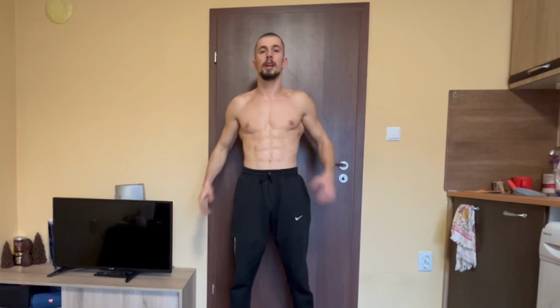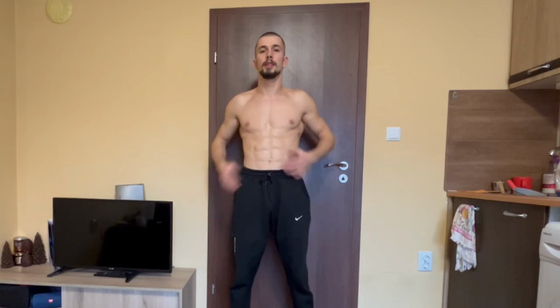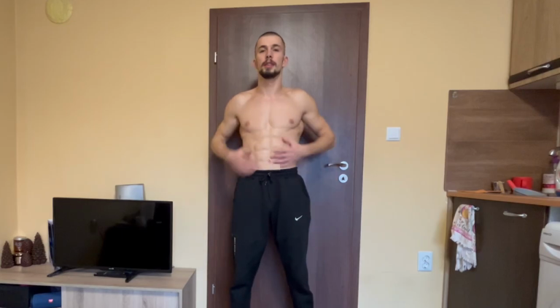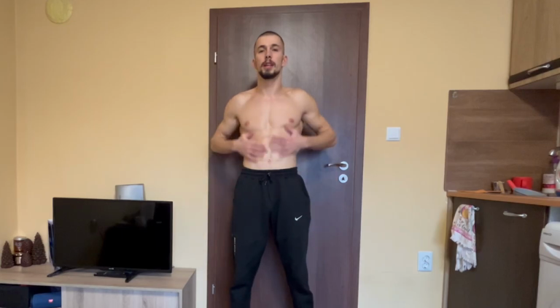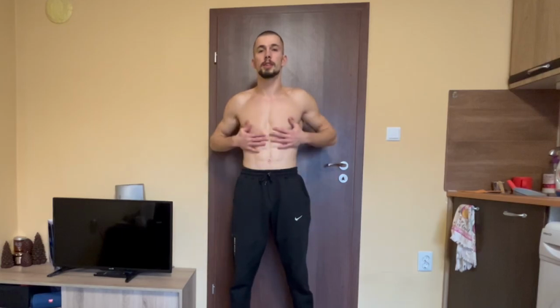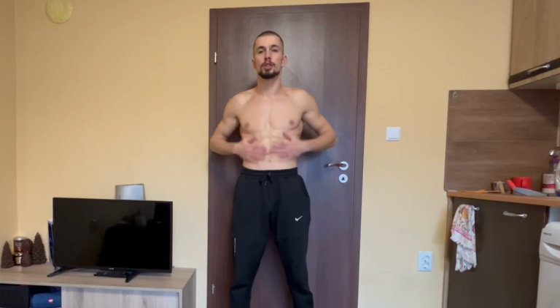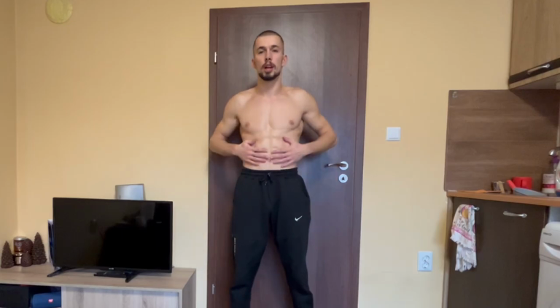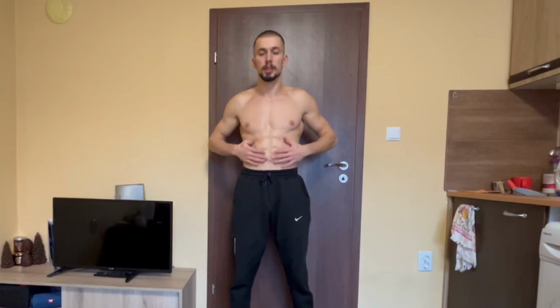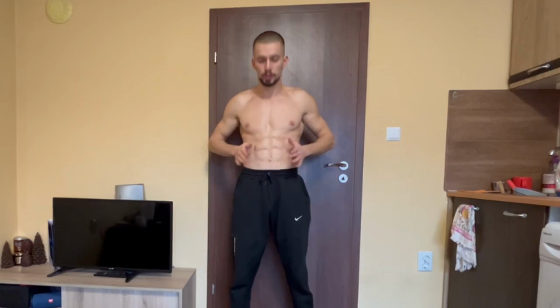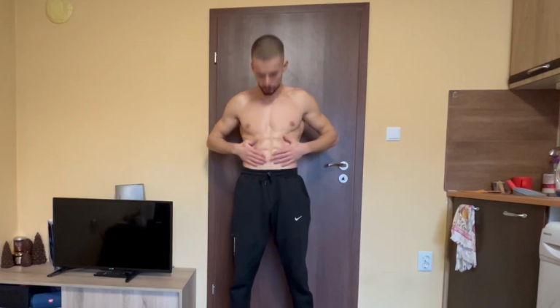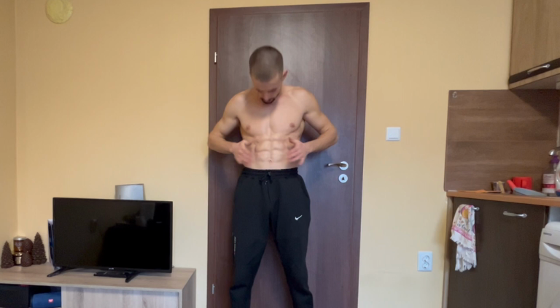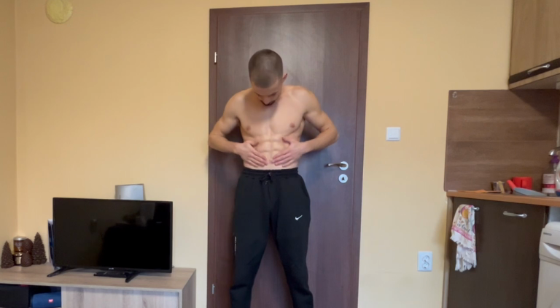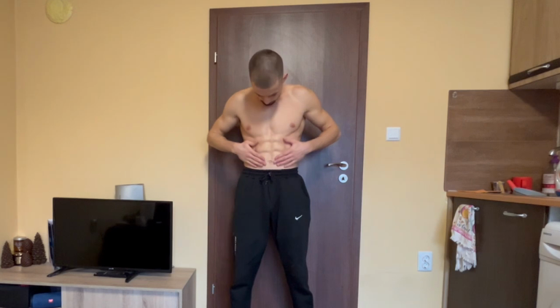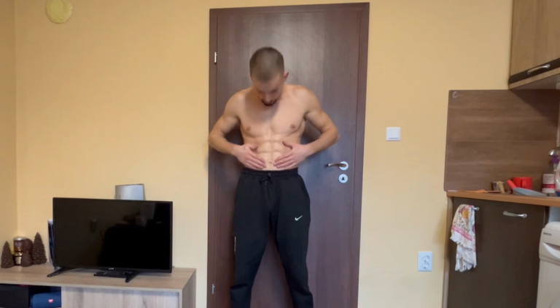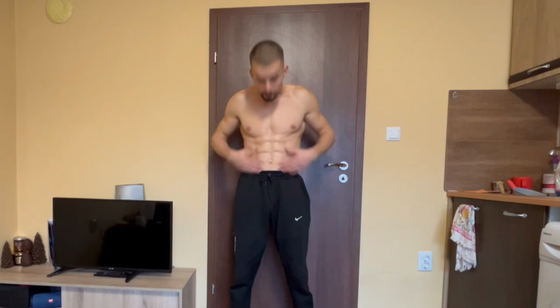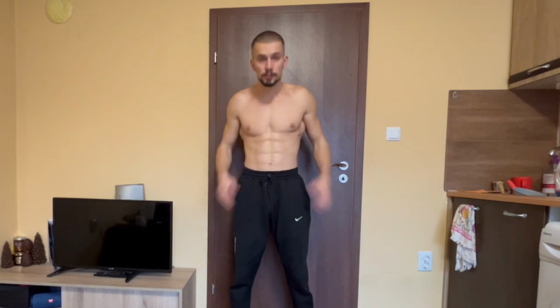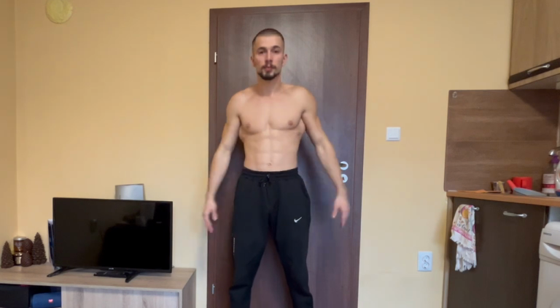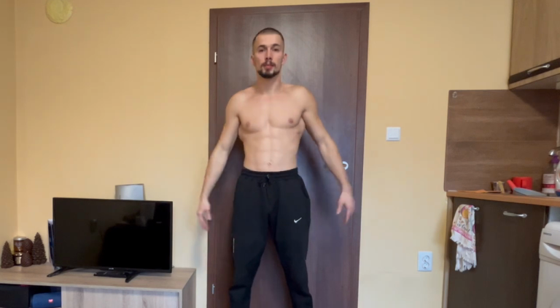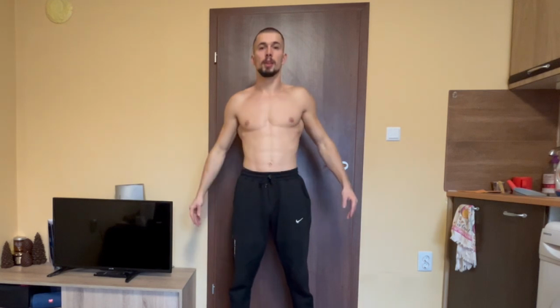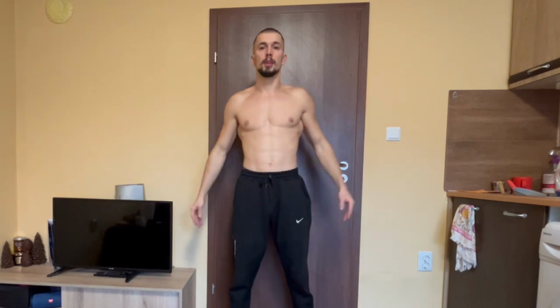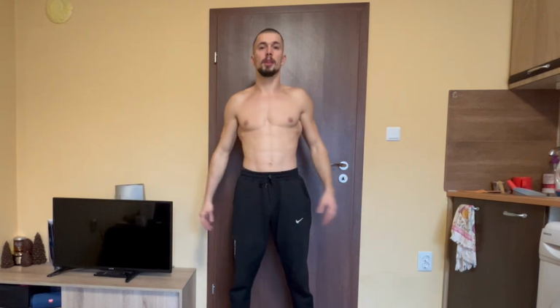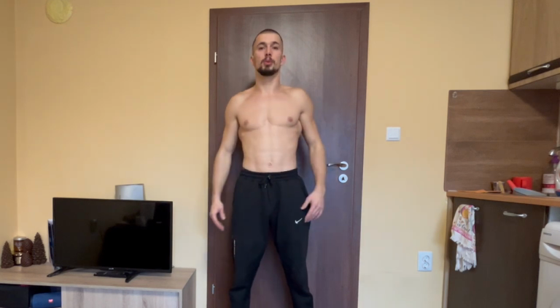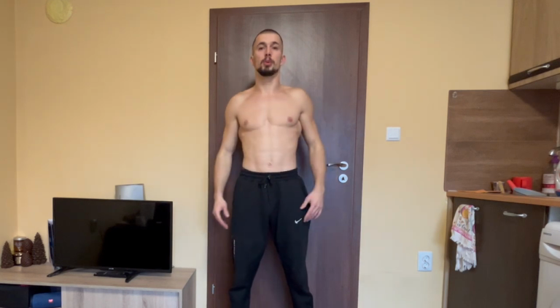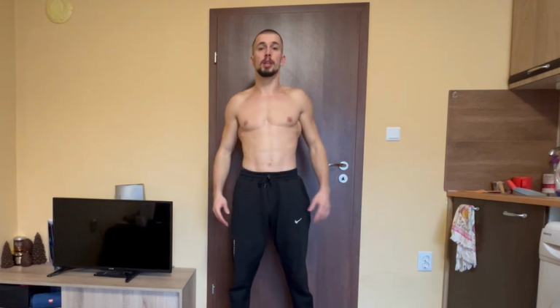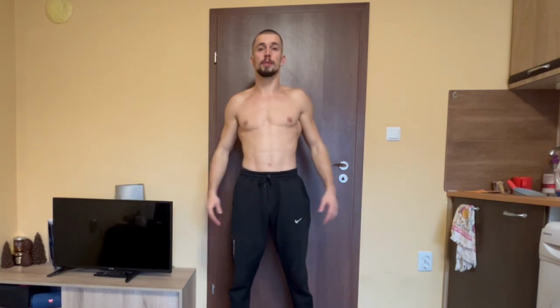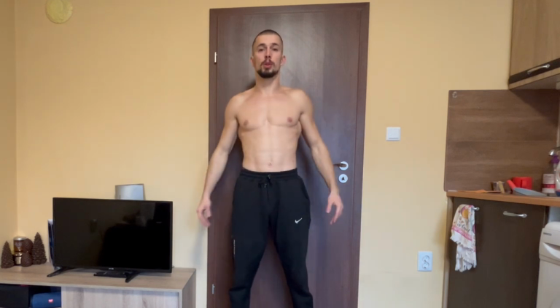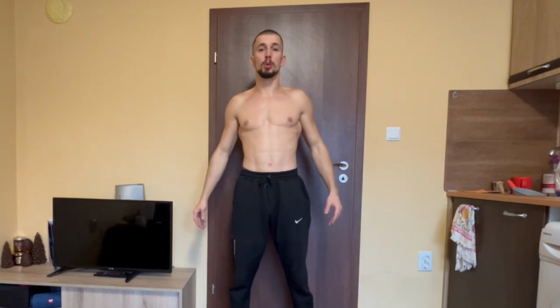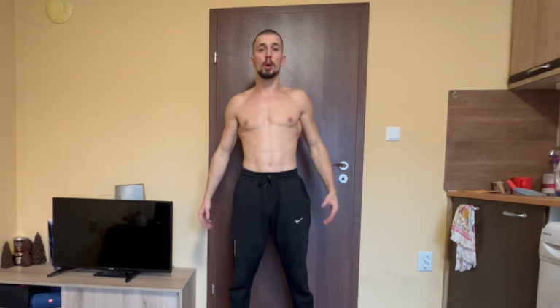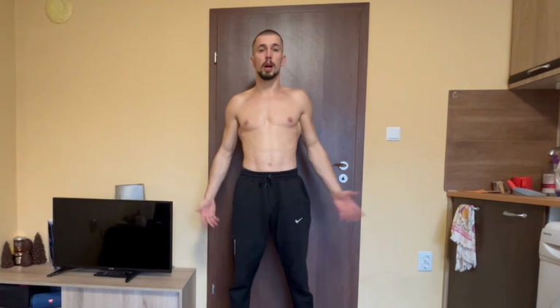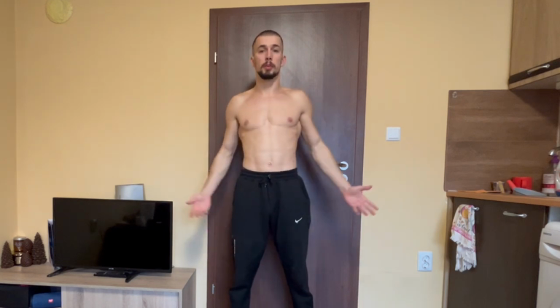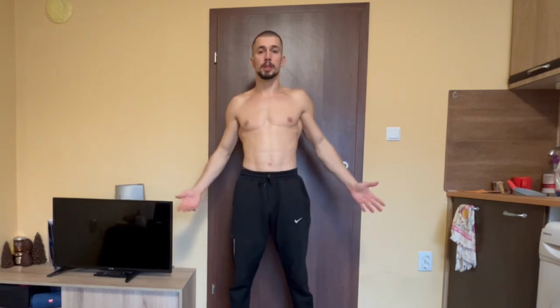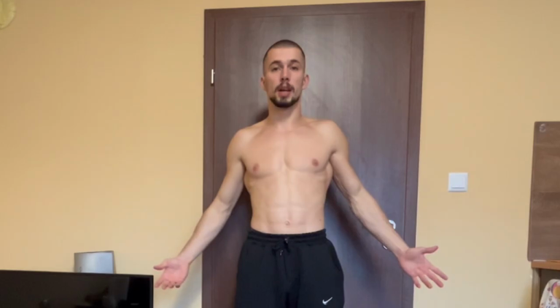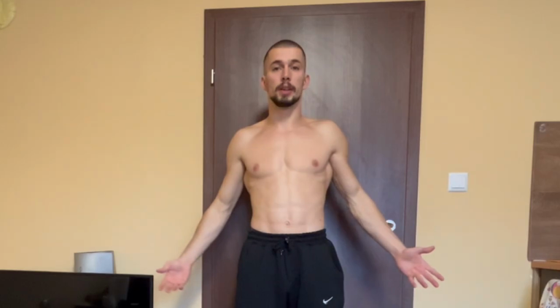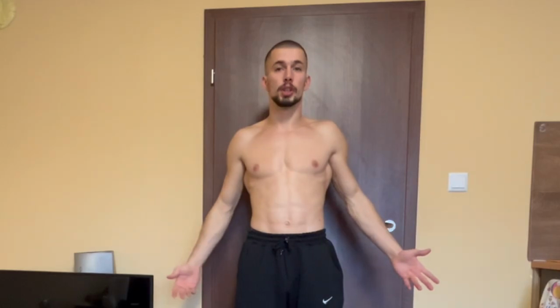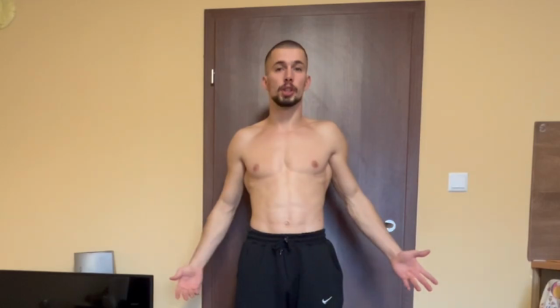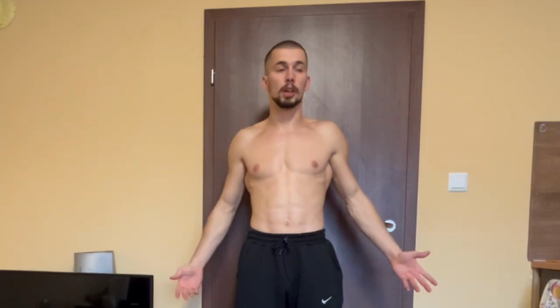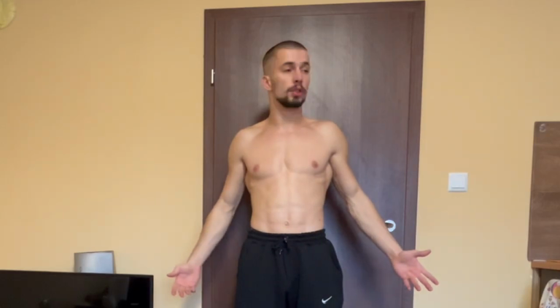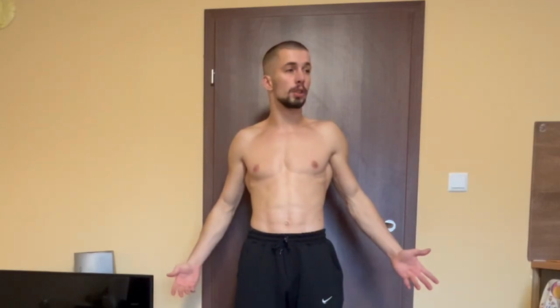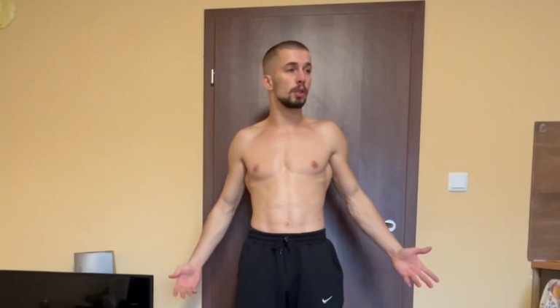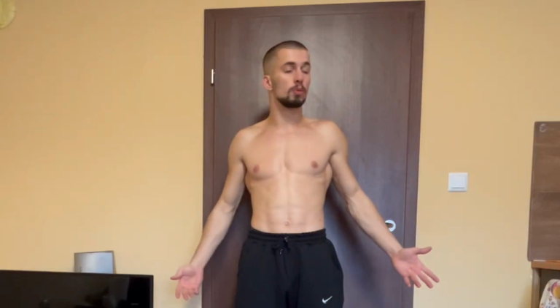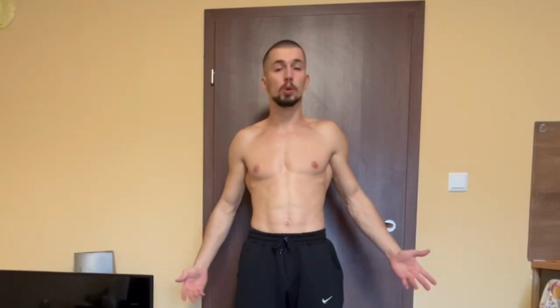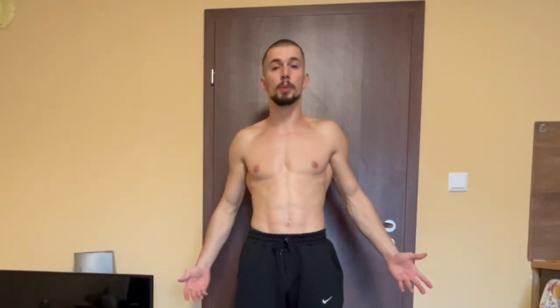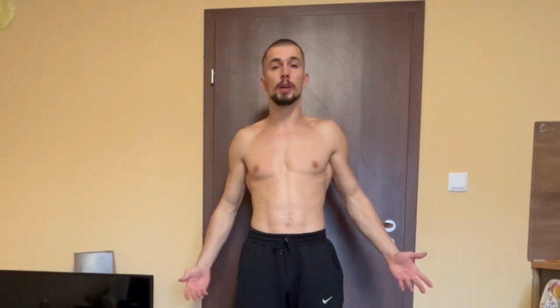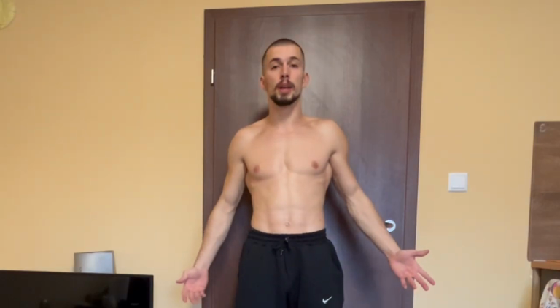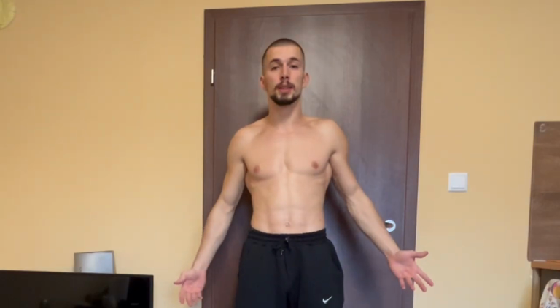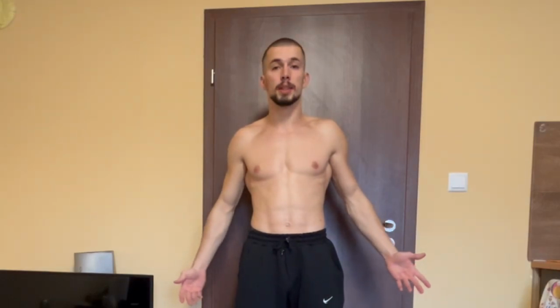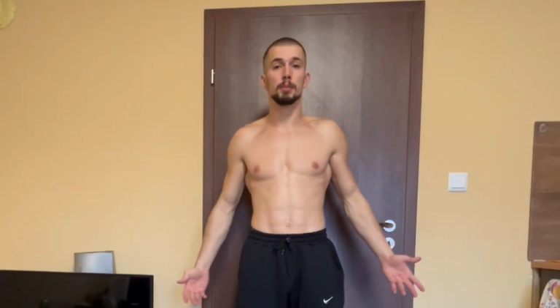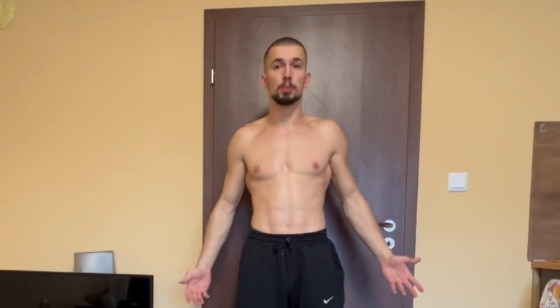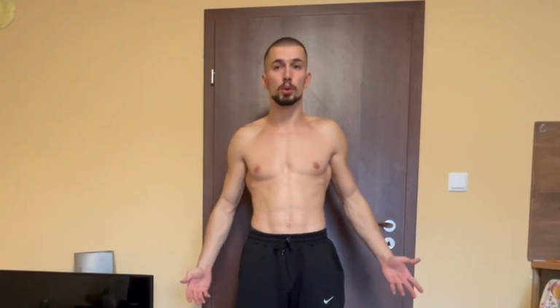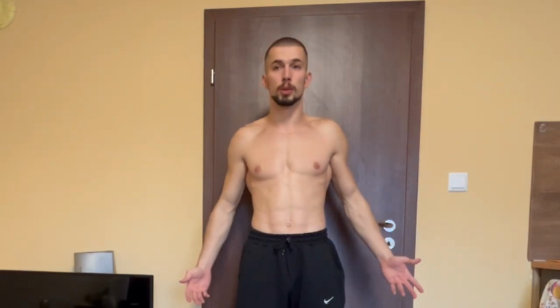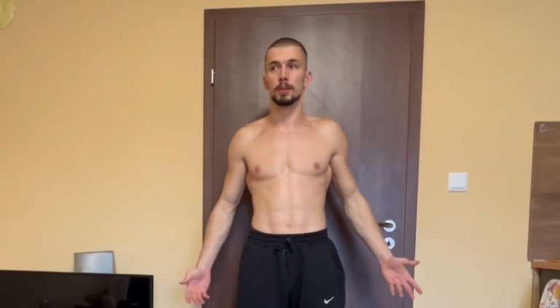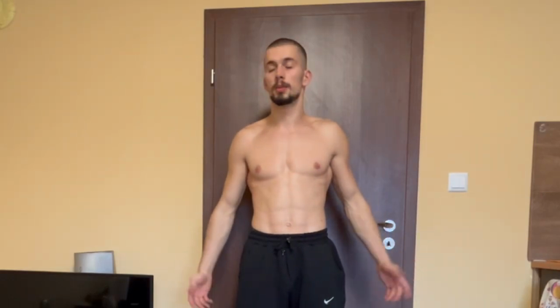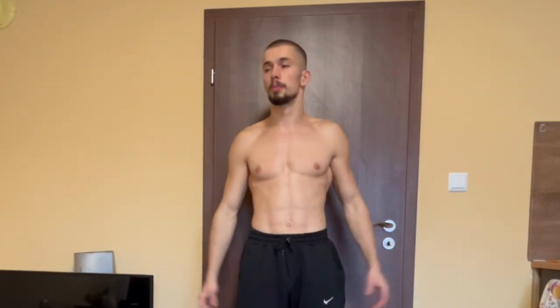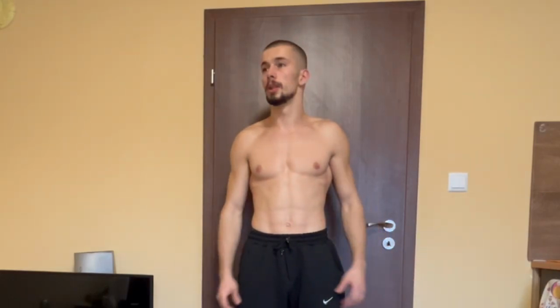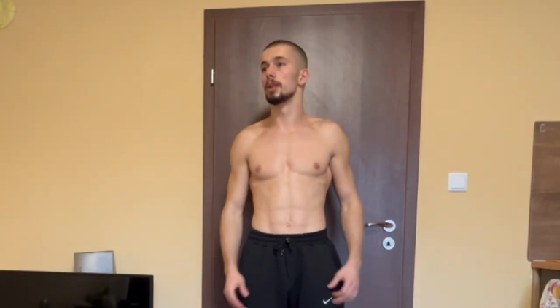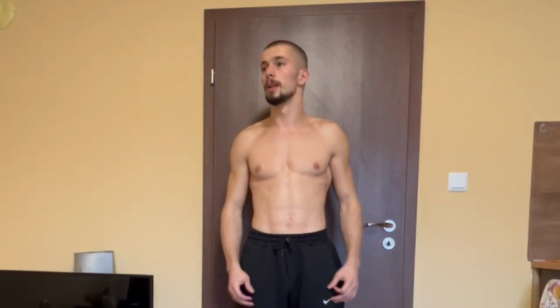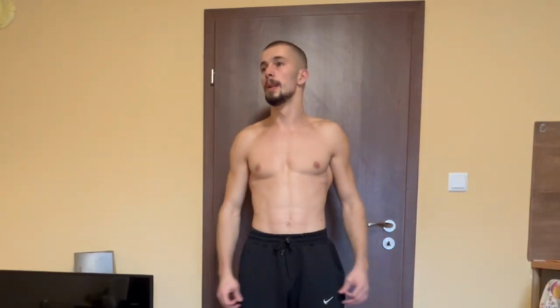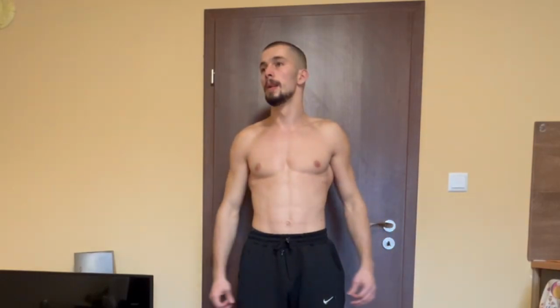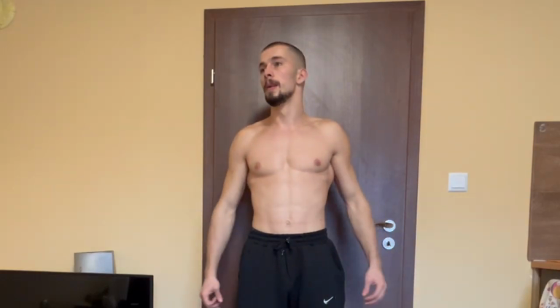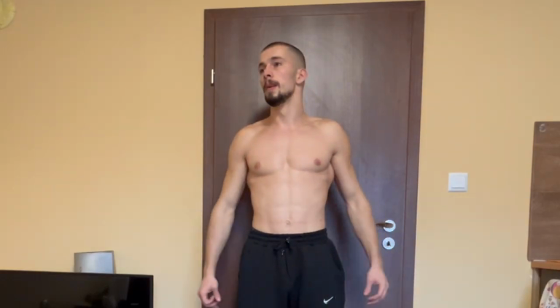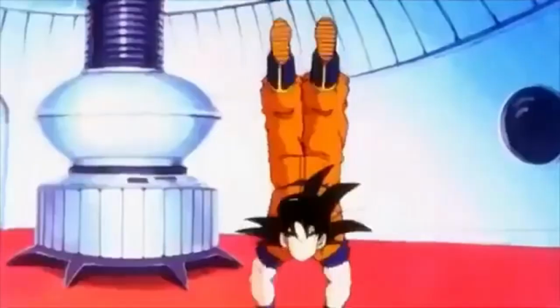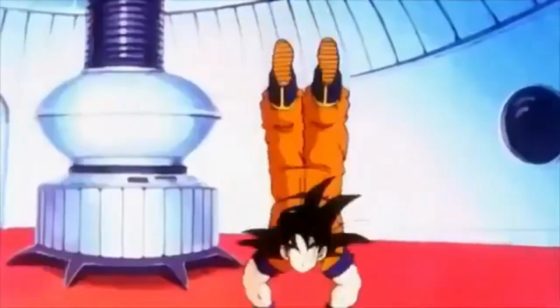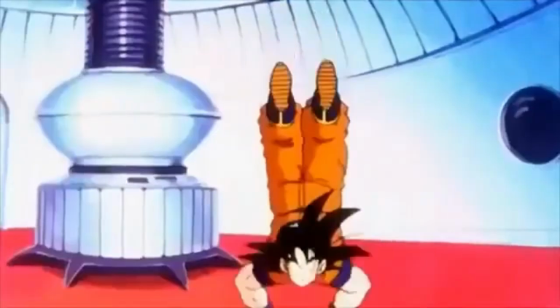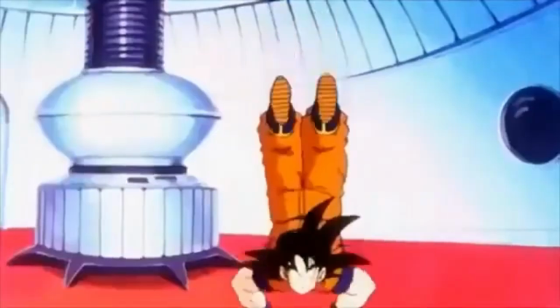The next challenge in today's video — anime's hardest challenges — will be handstand push-ups.